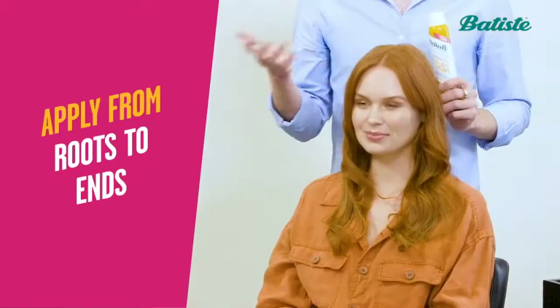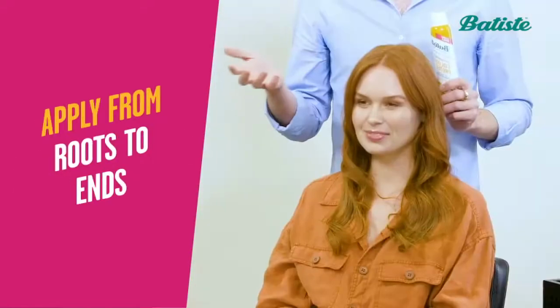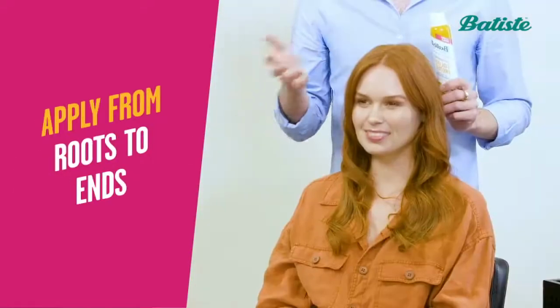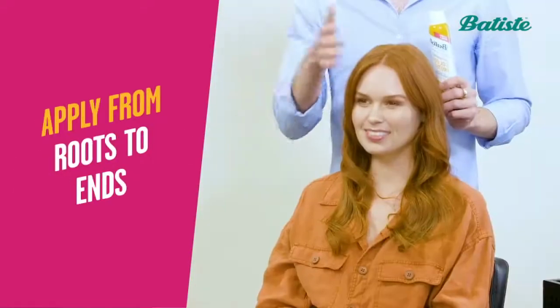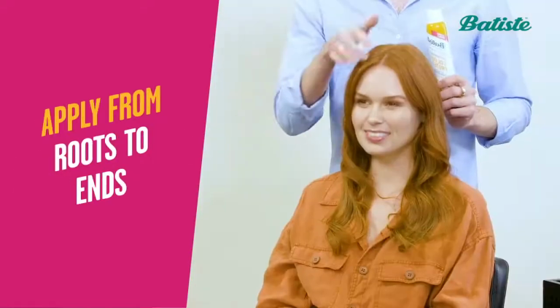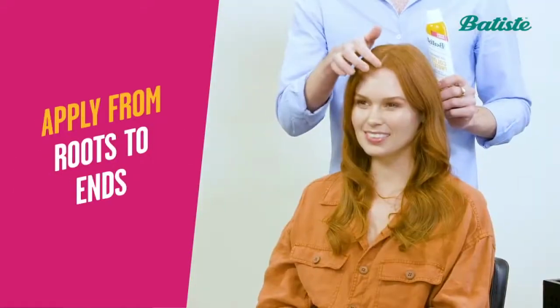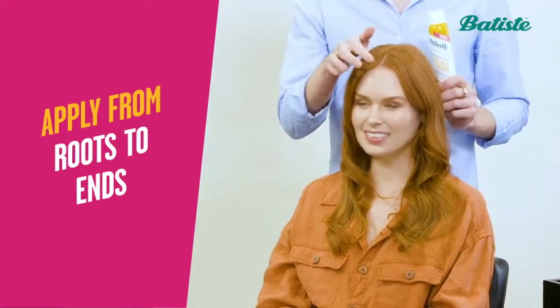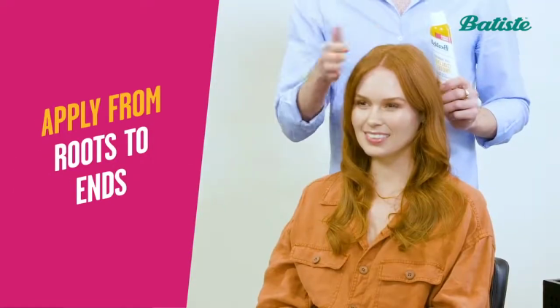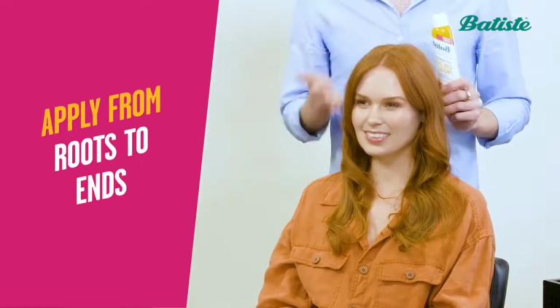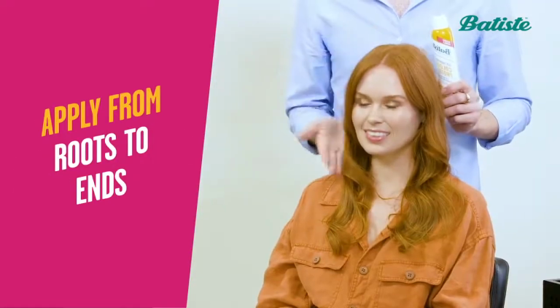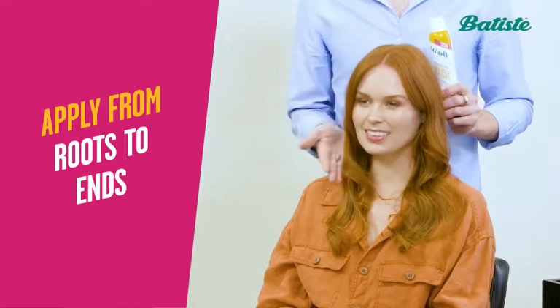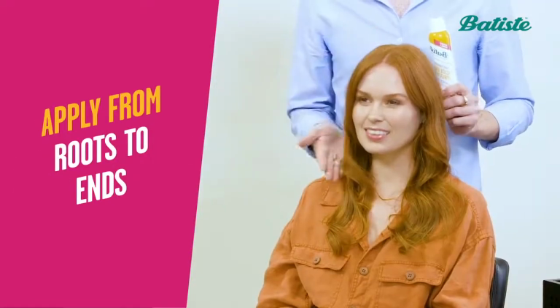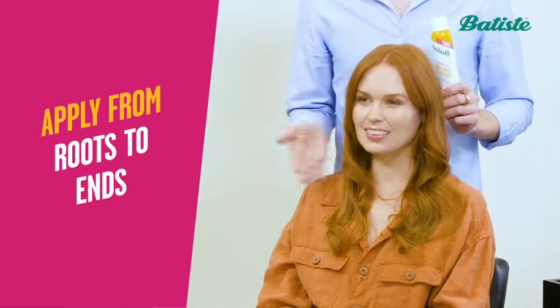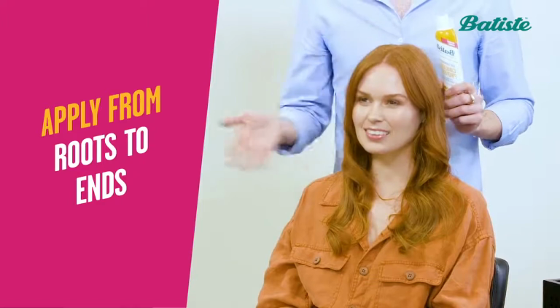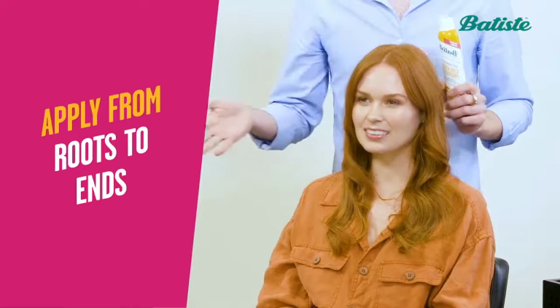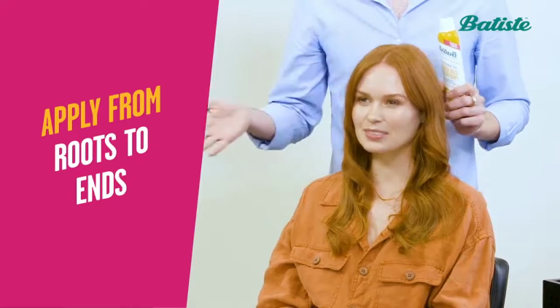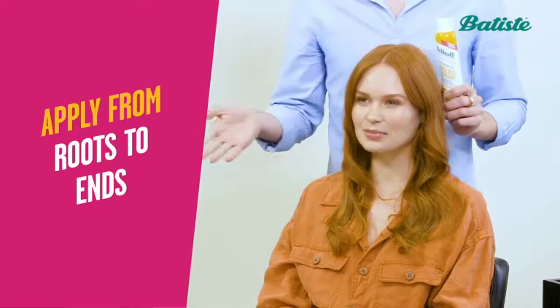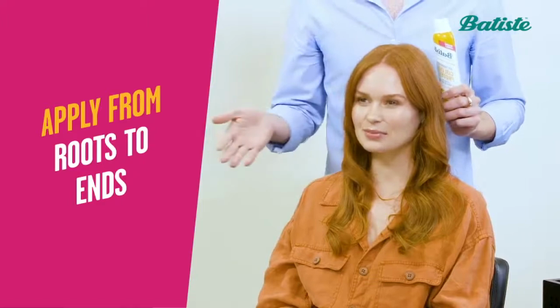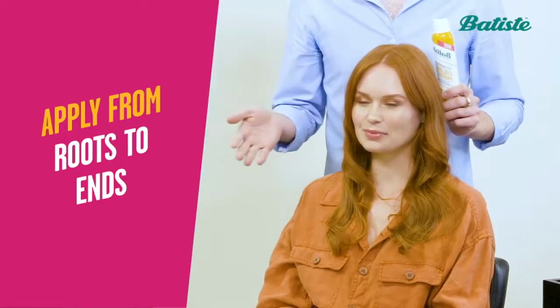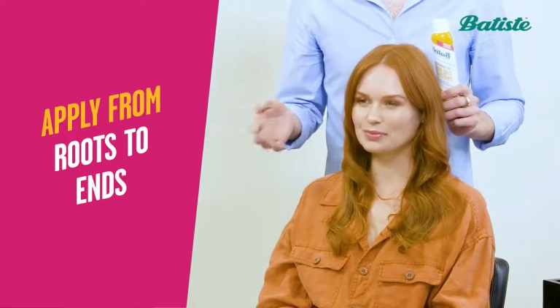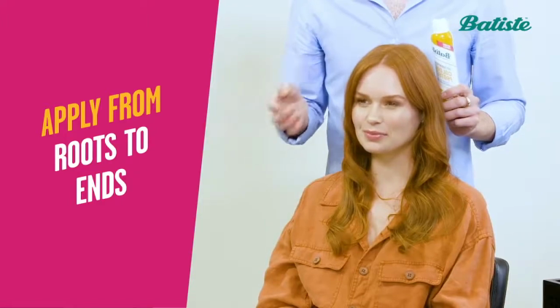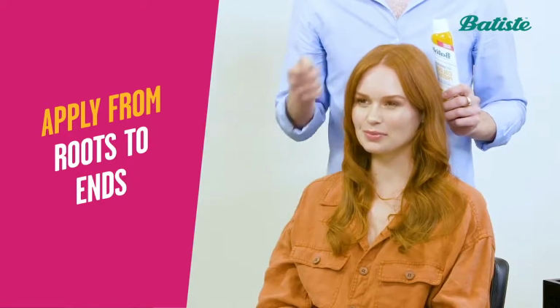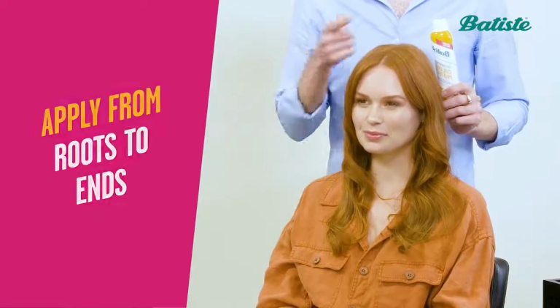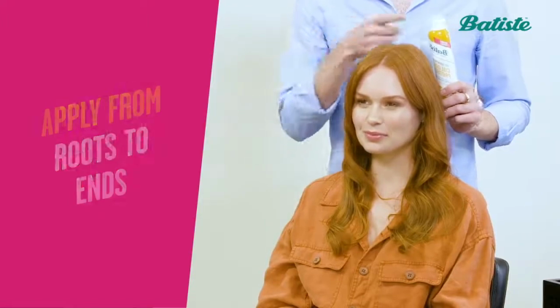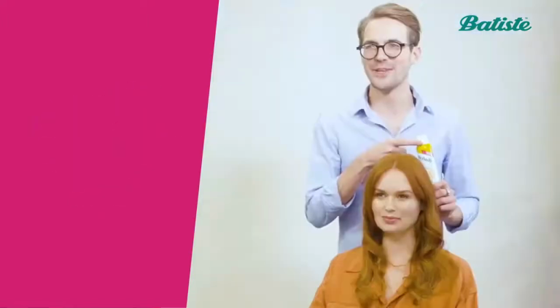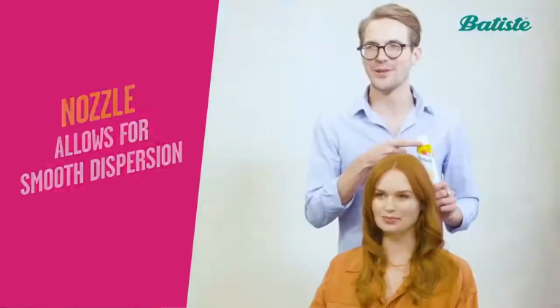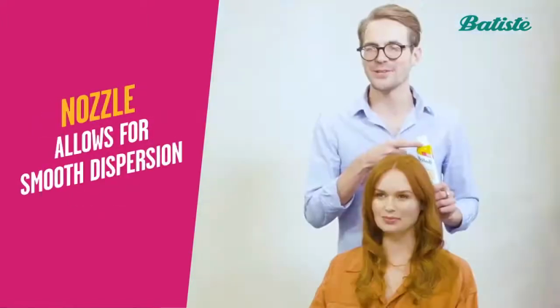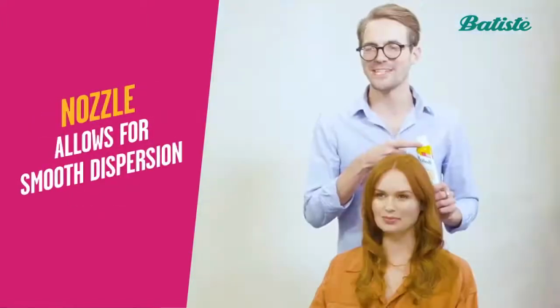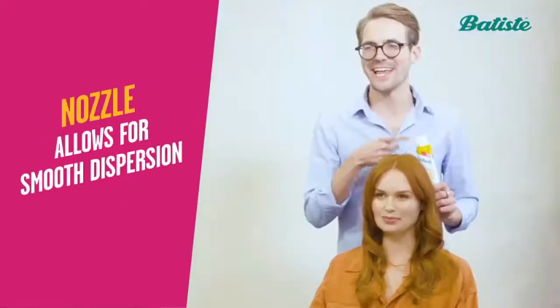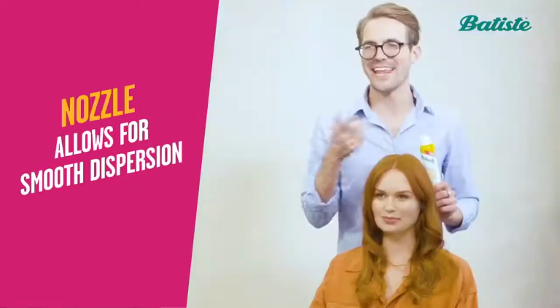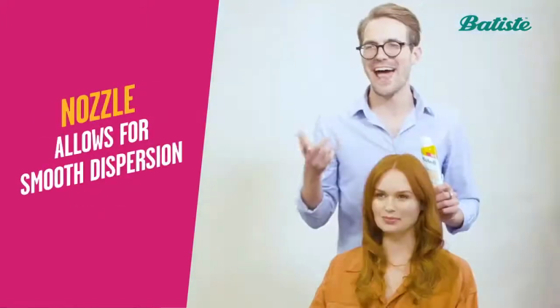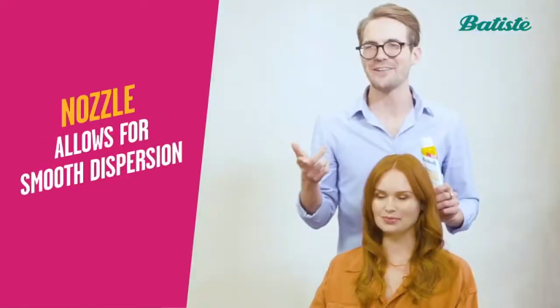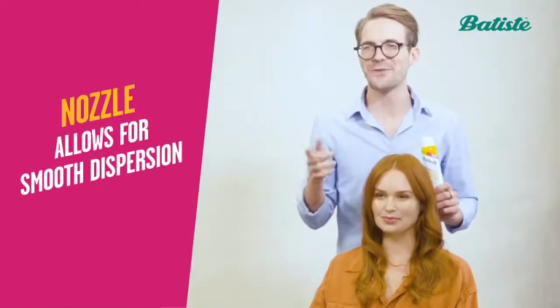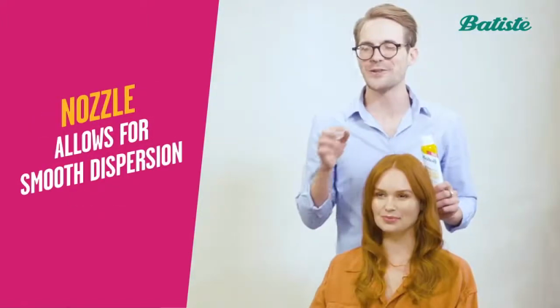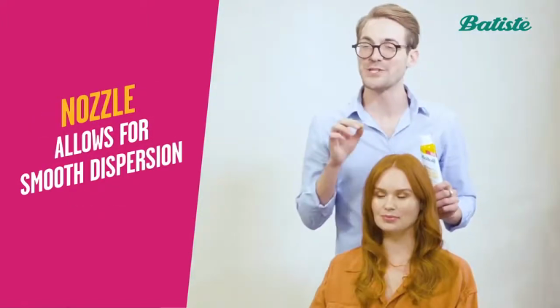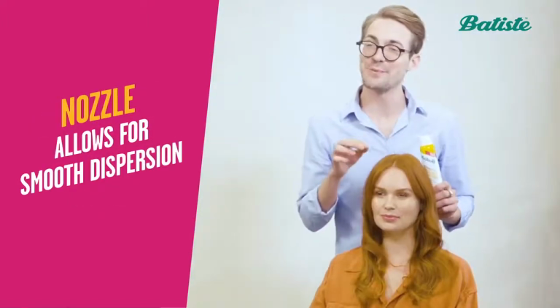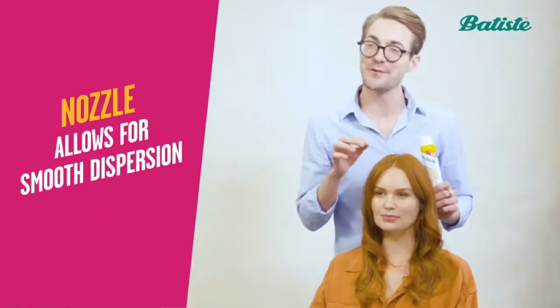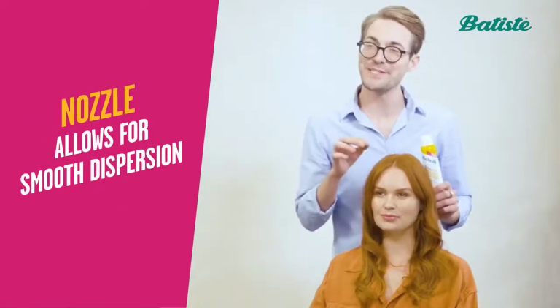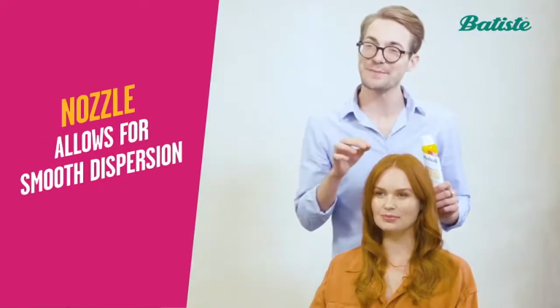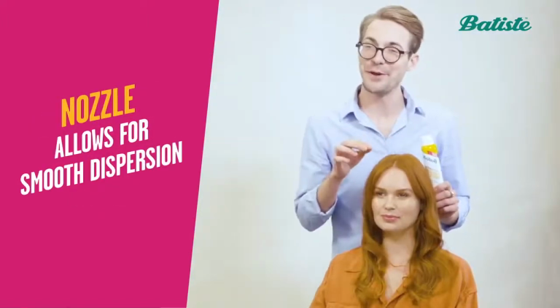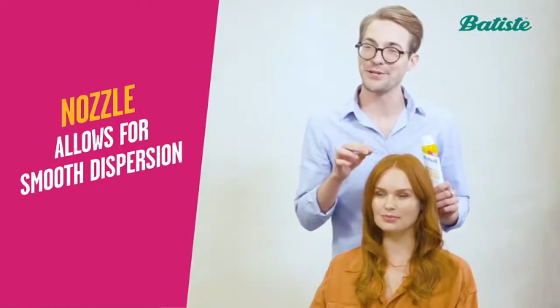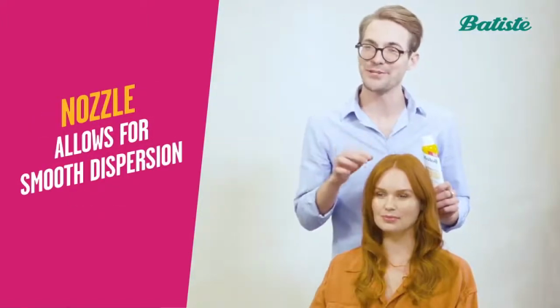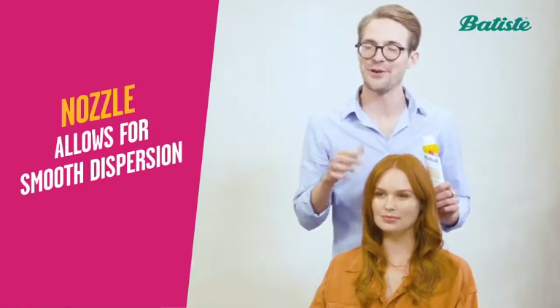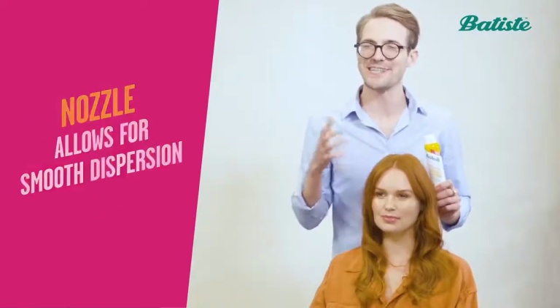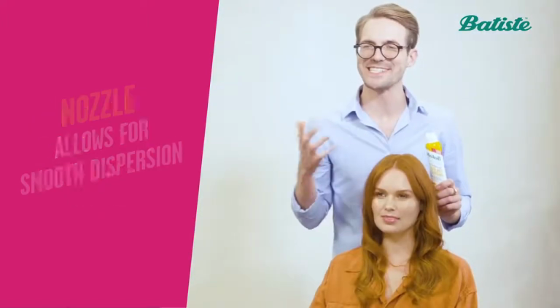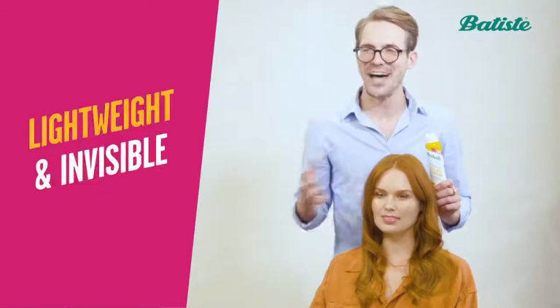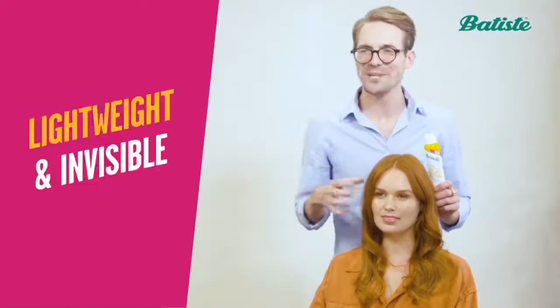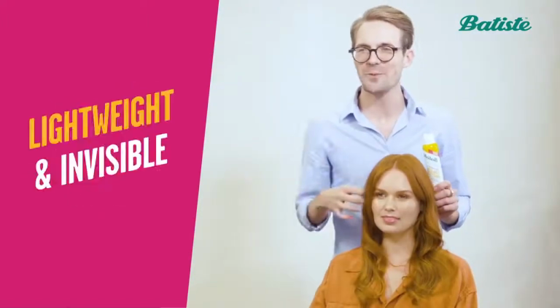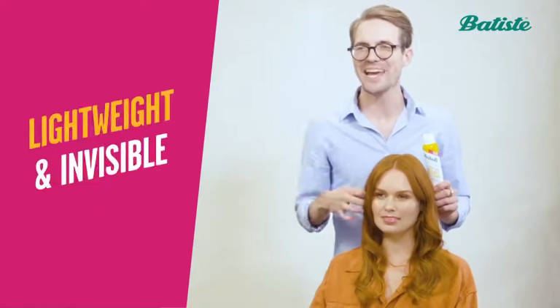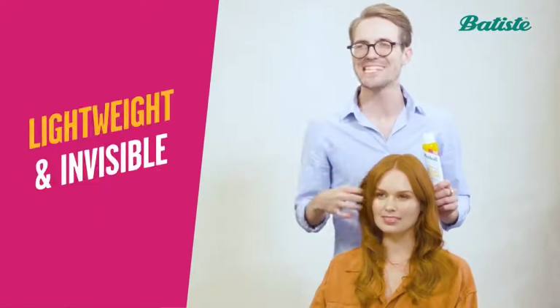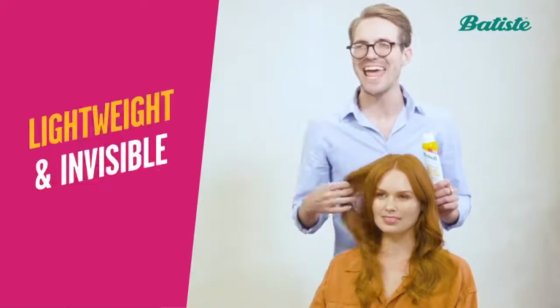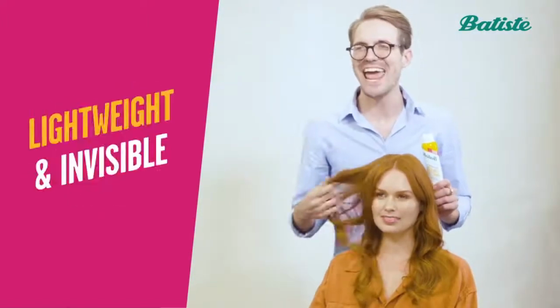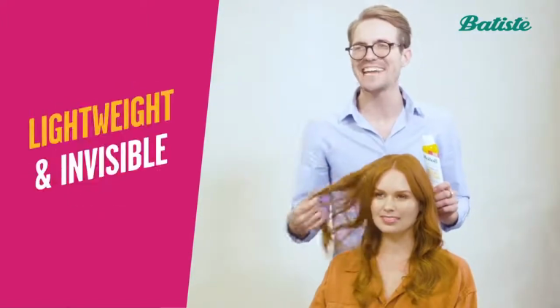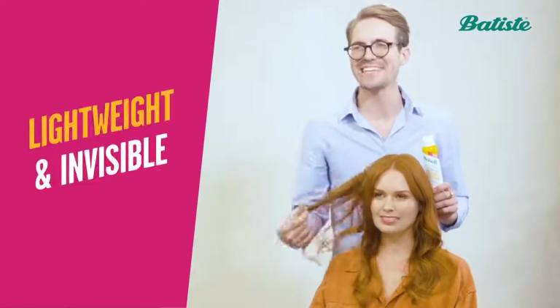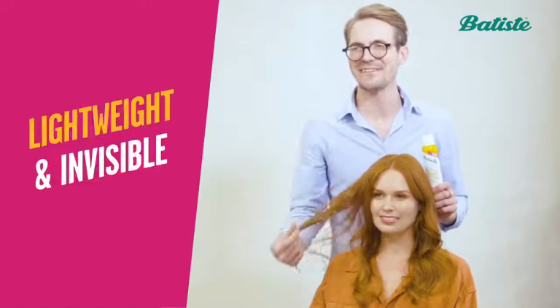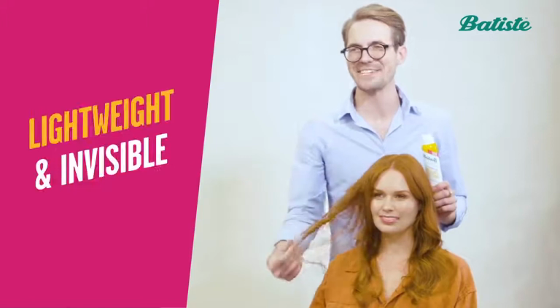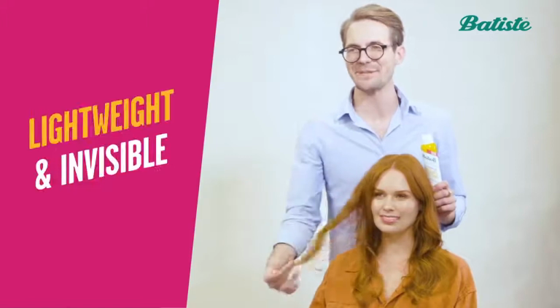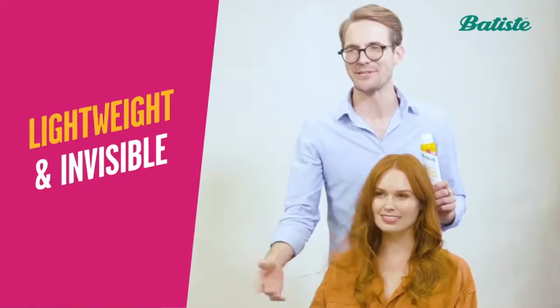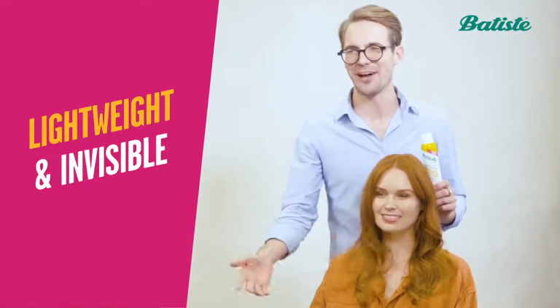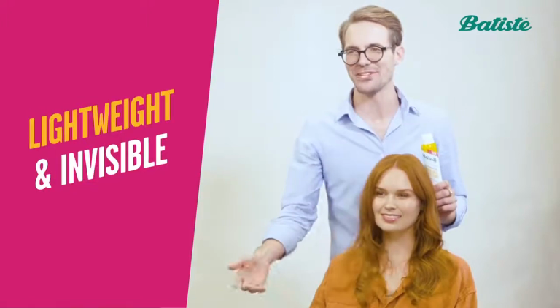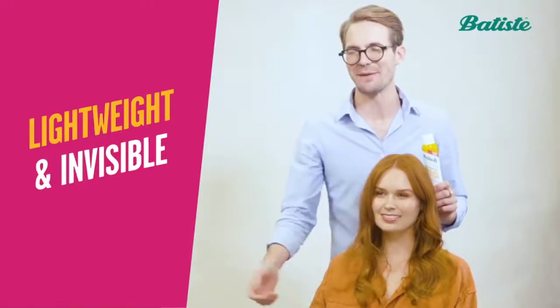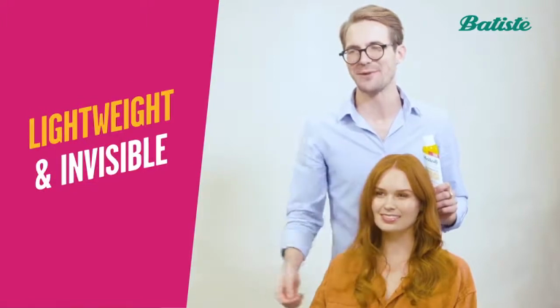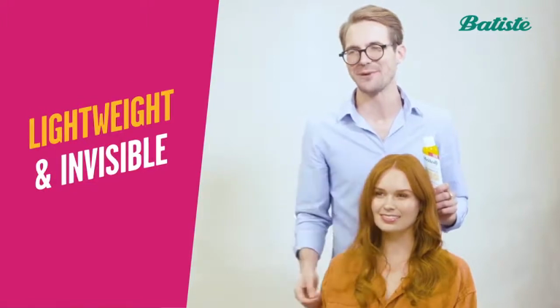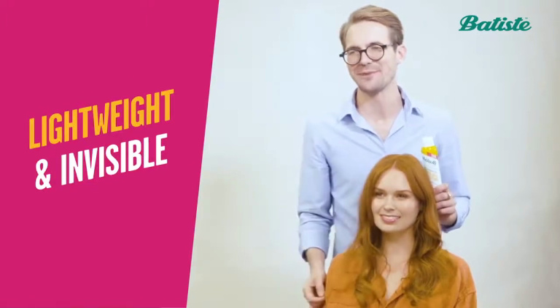Apply from roots to ends for maximum coverage. The nozzle allows for a smooth dispersion of this lightweight and invisible dry shampoo.